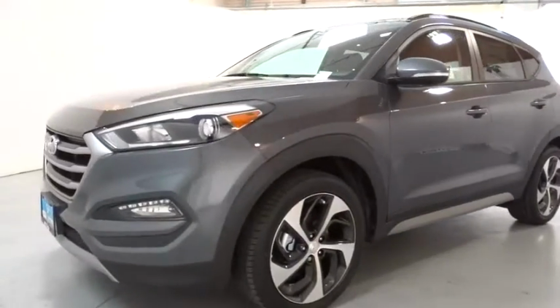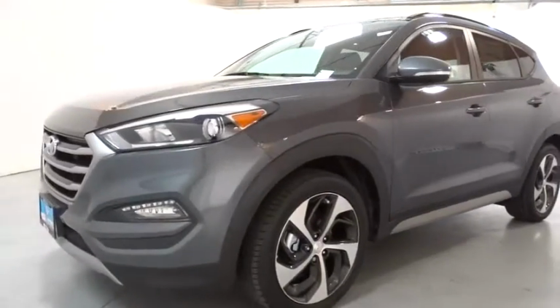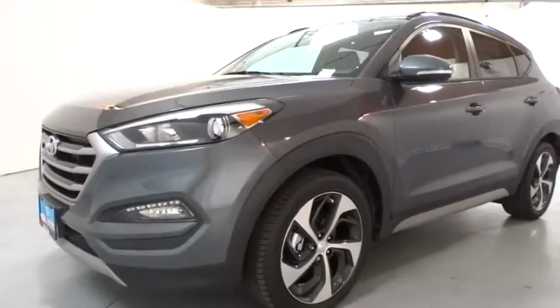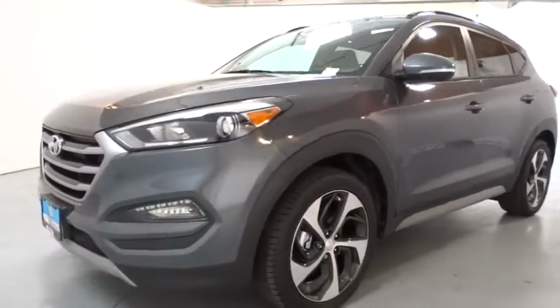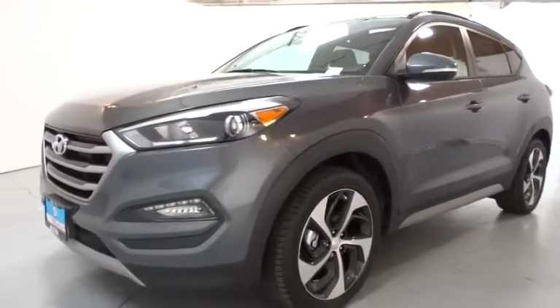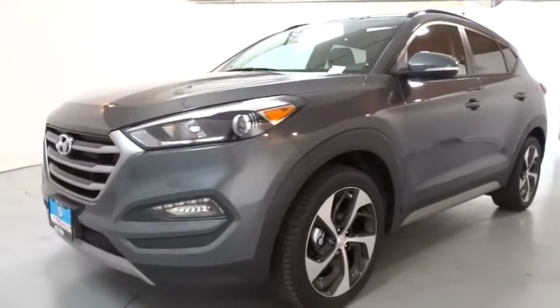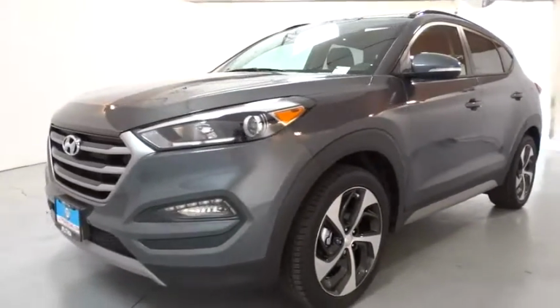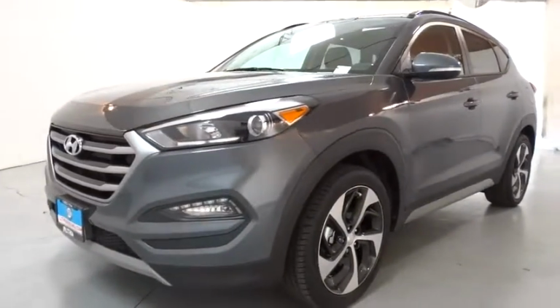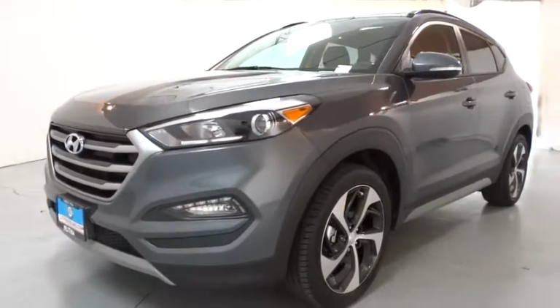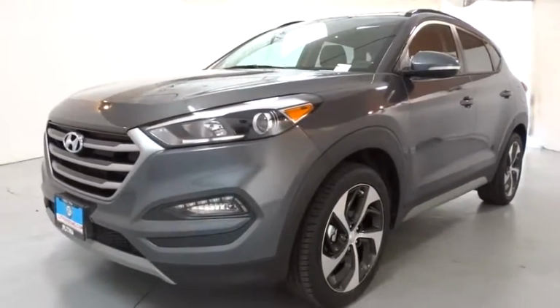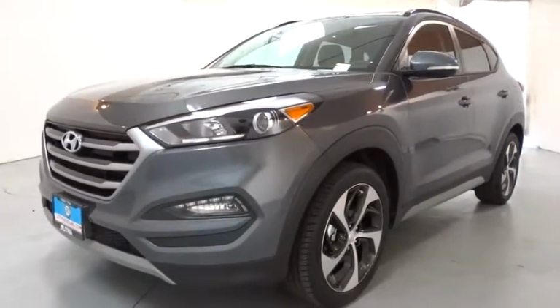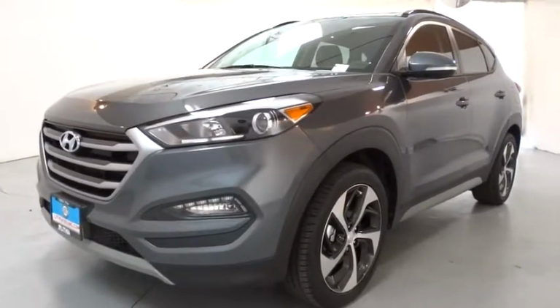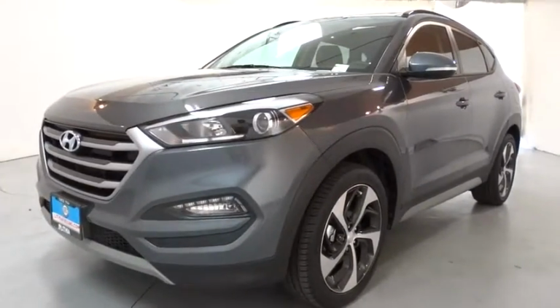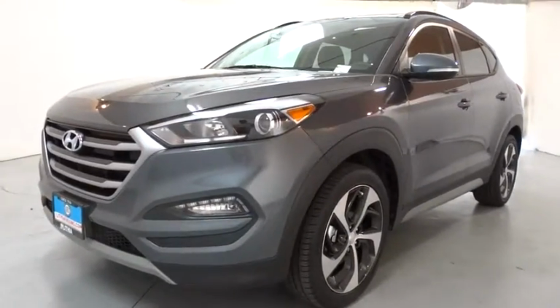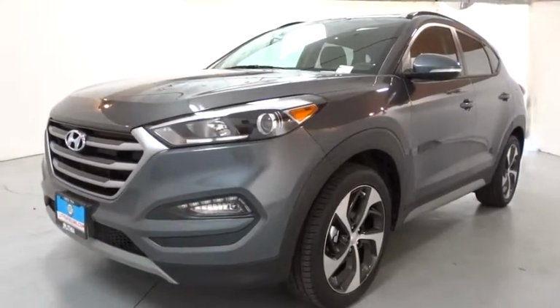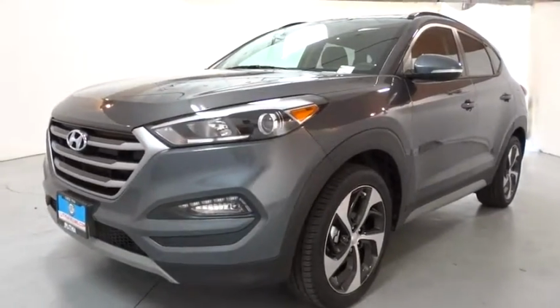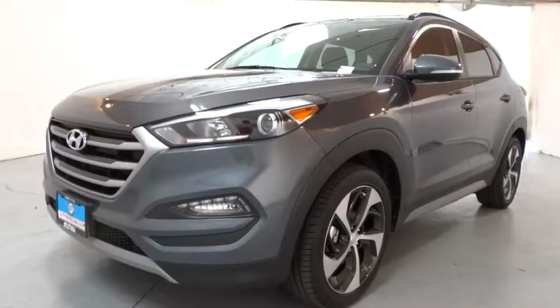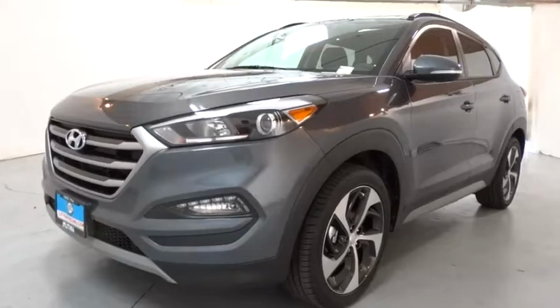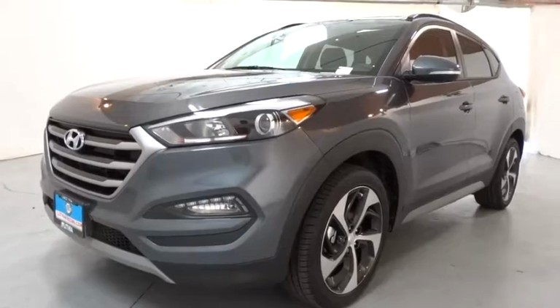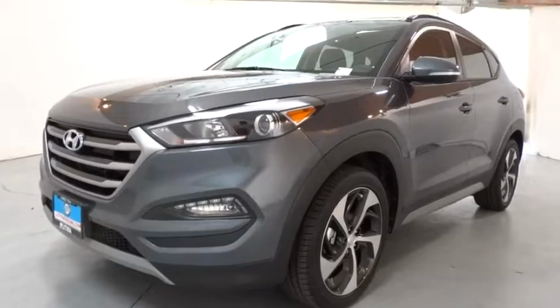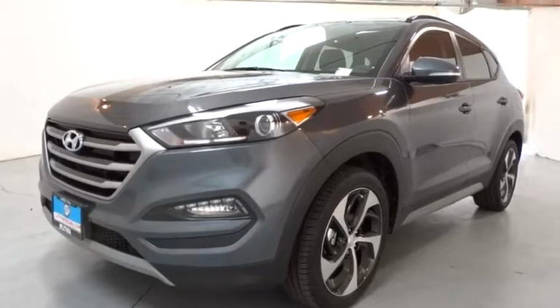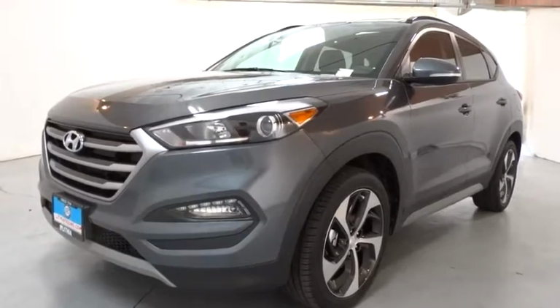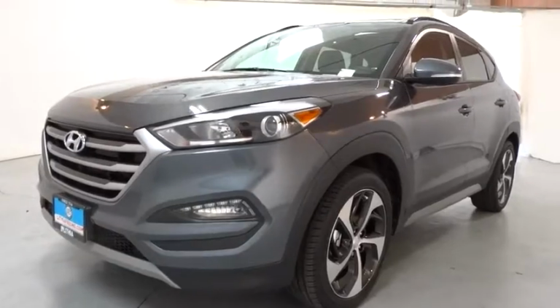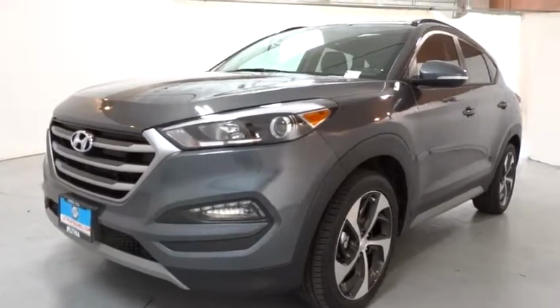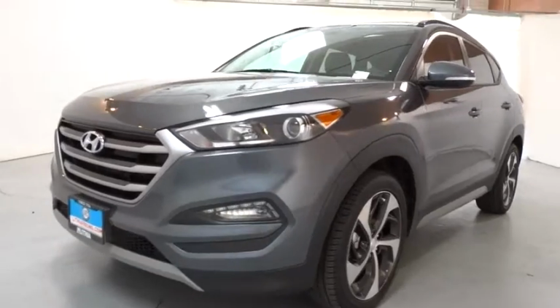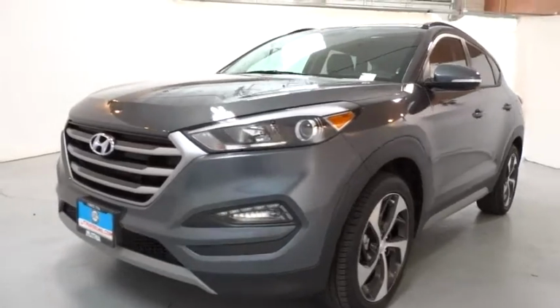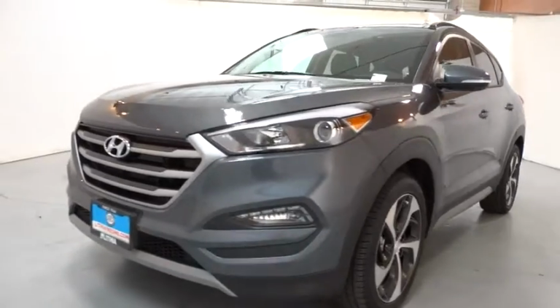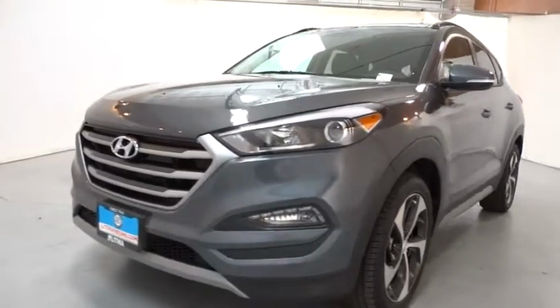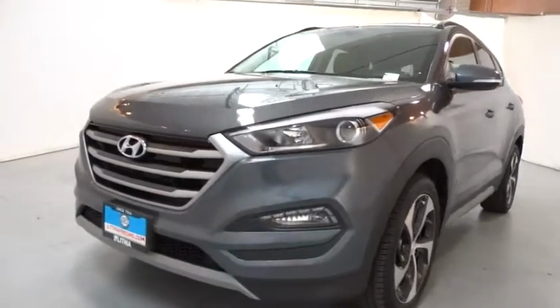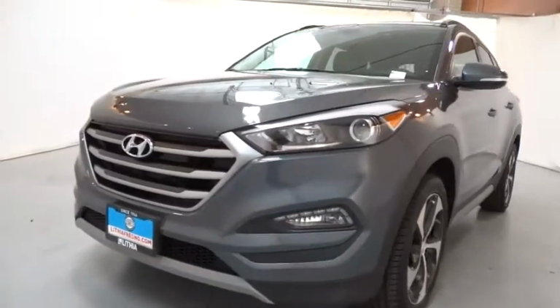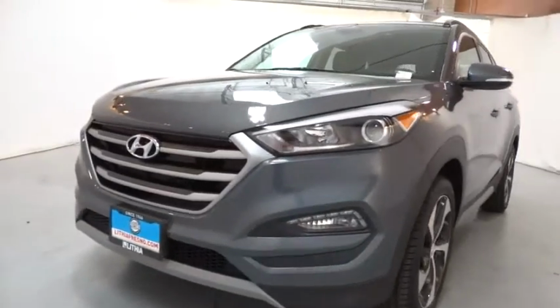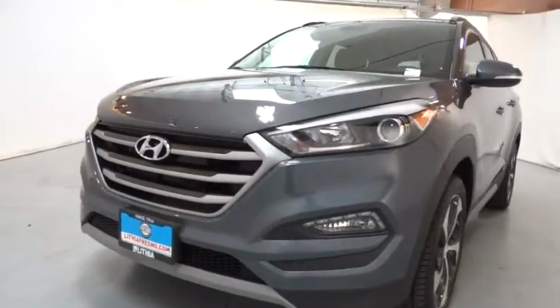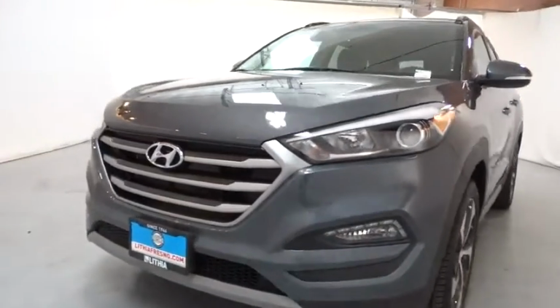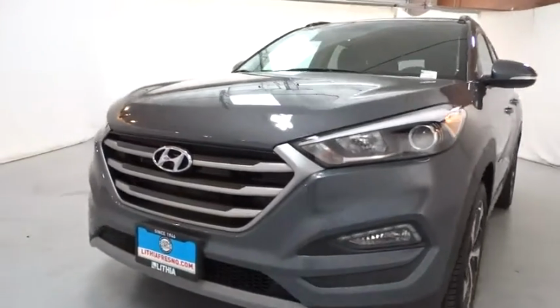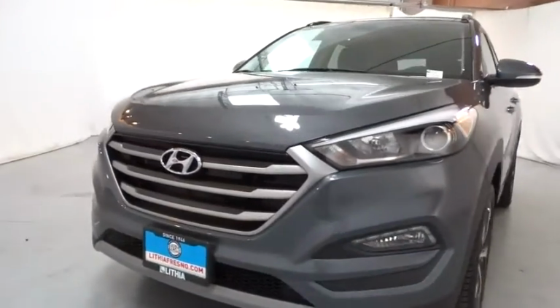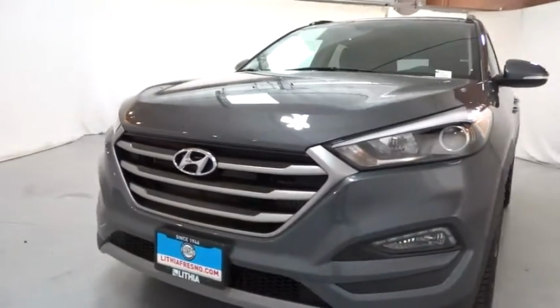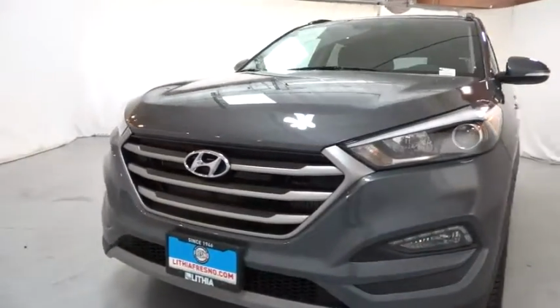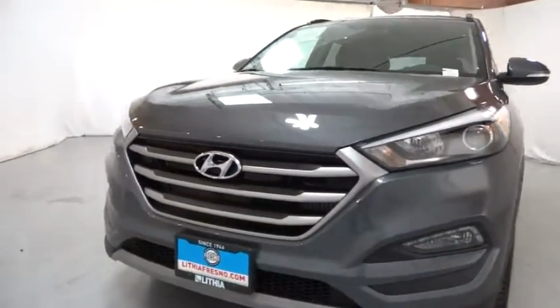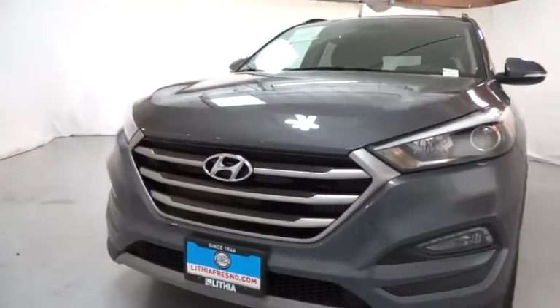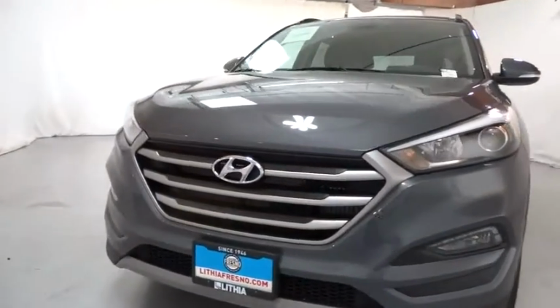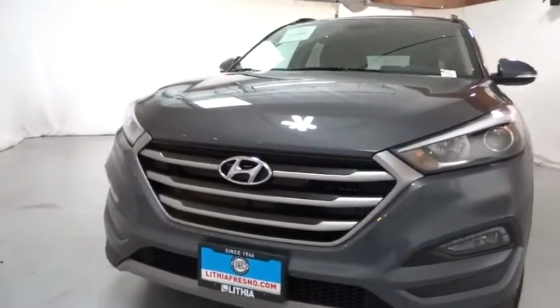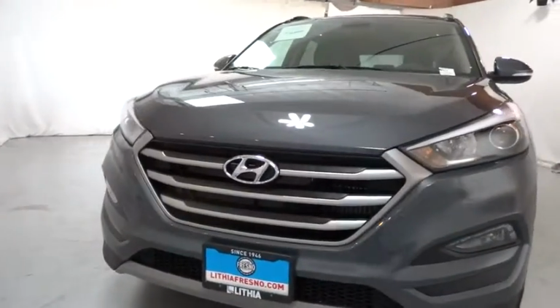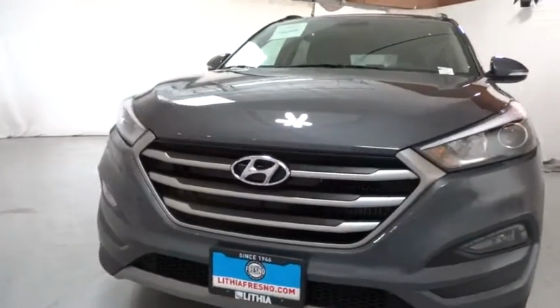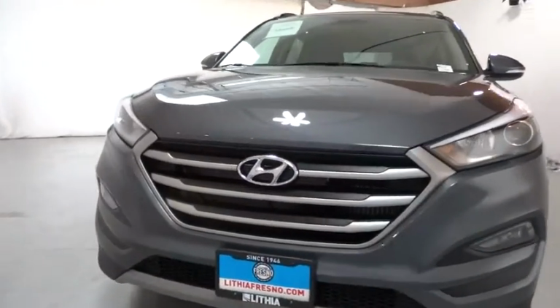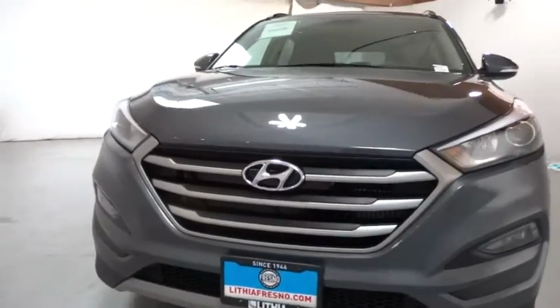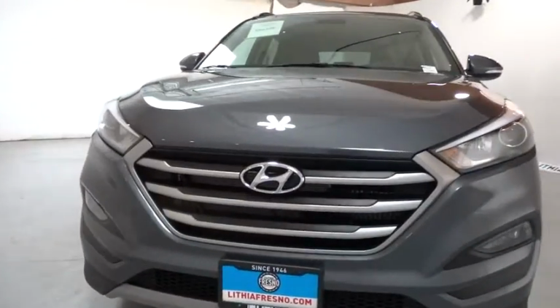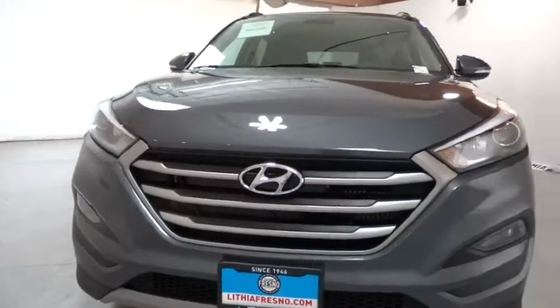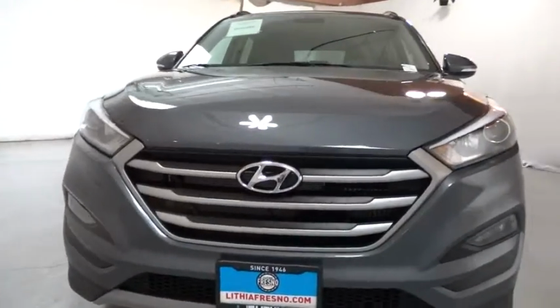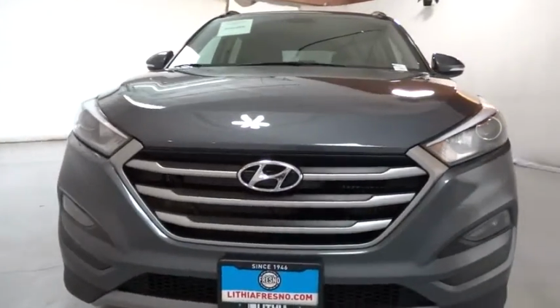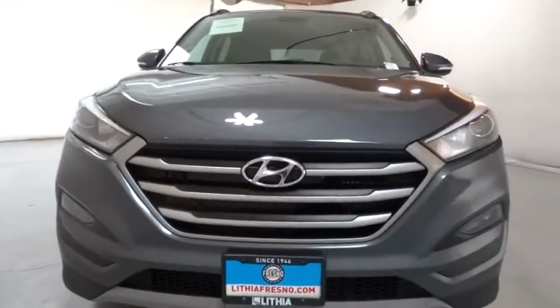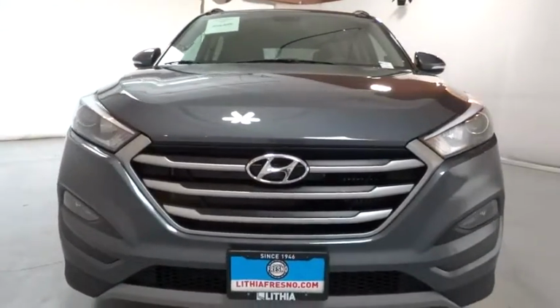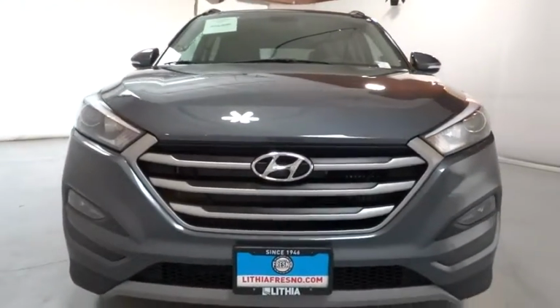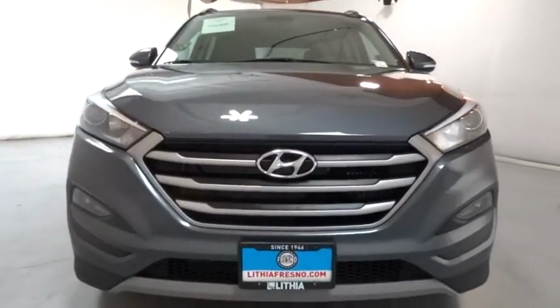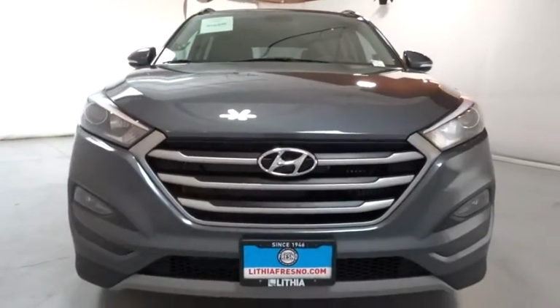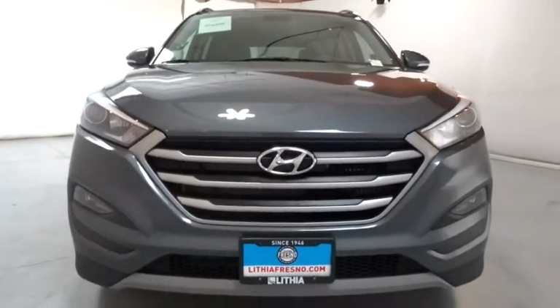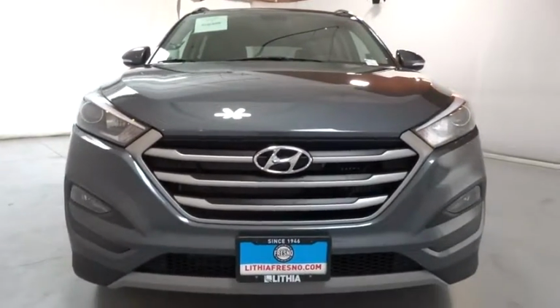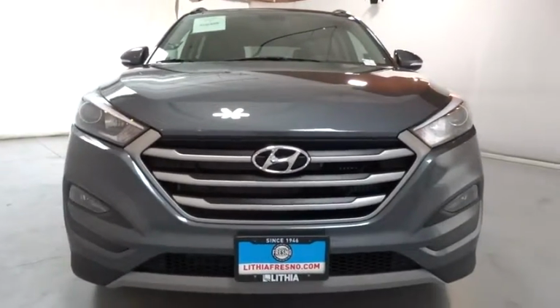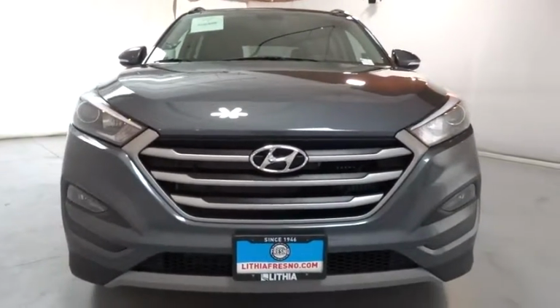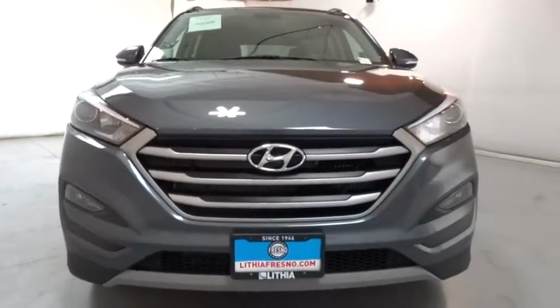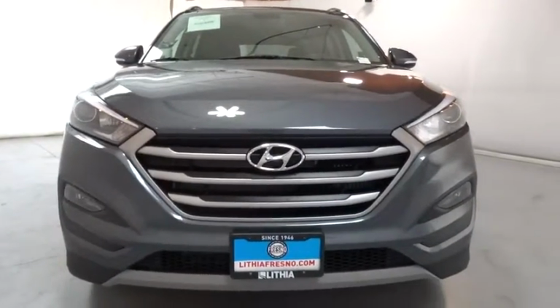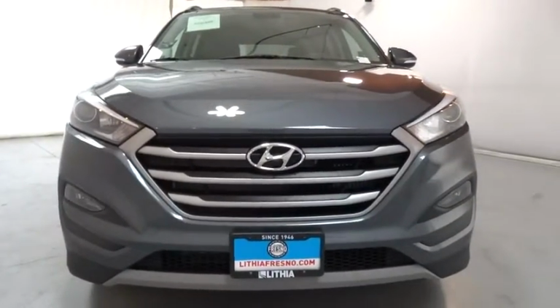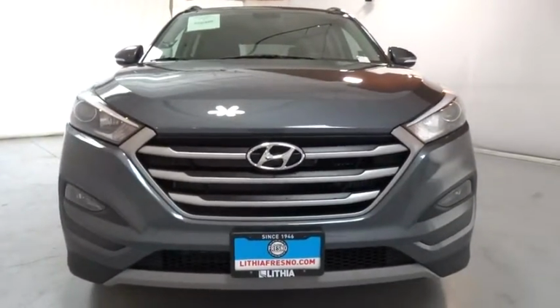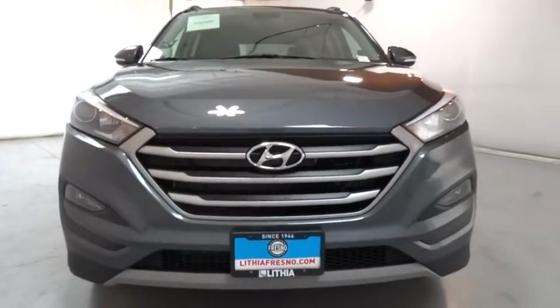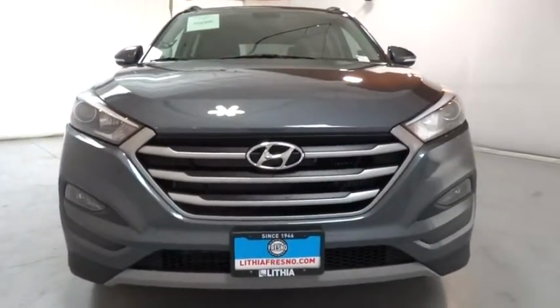AM FM stereo radio, universal garage door opener, auto off headlights, rear defrost, passenger airbag.